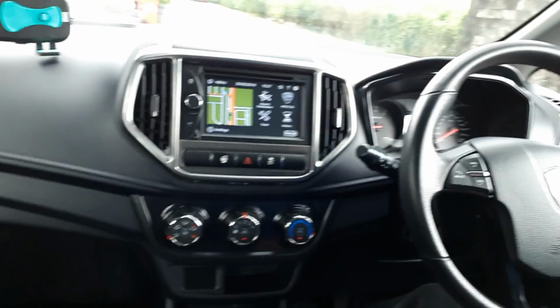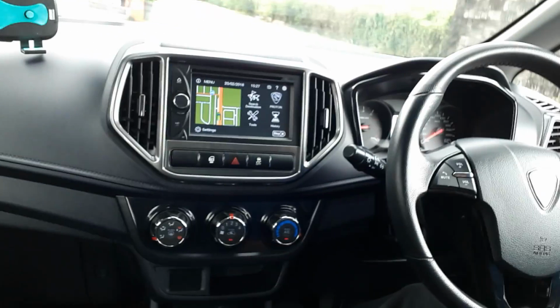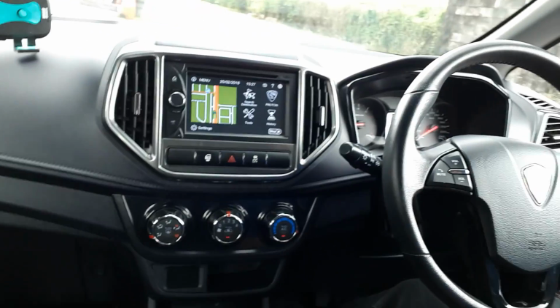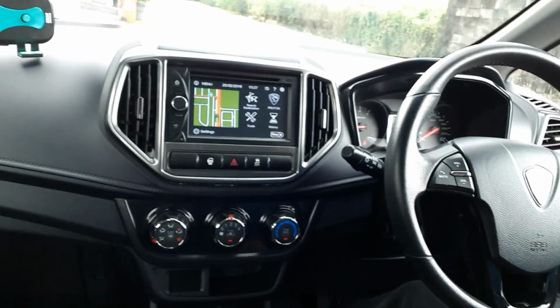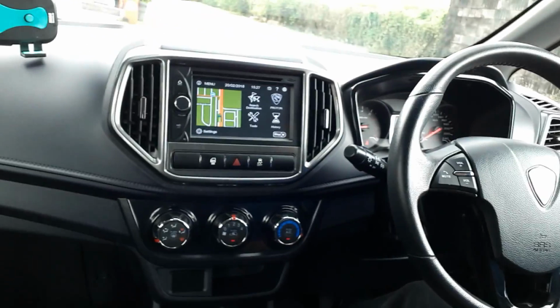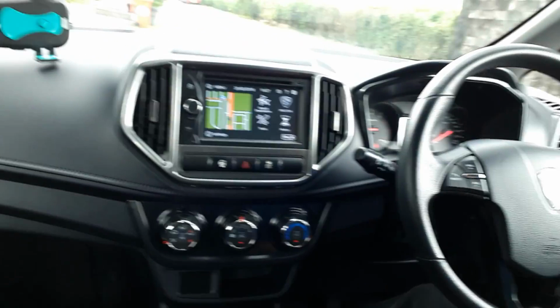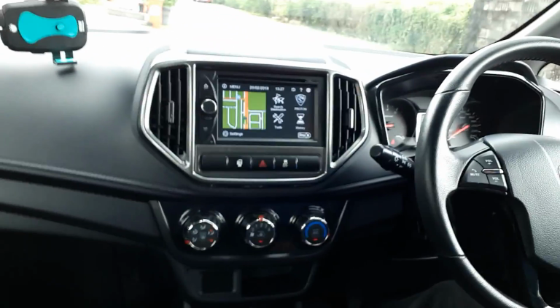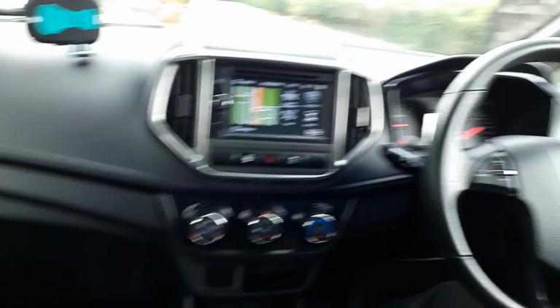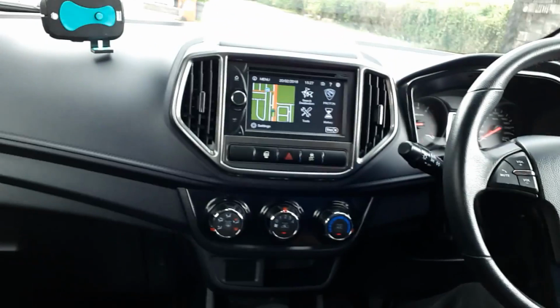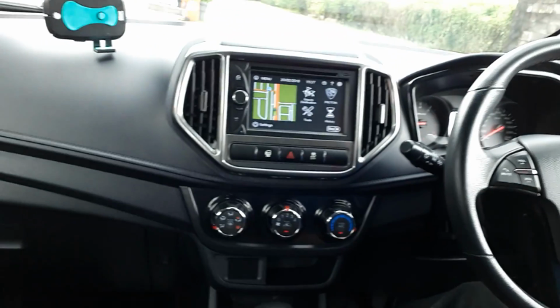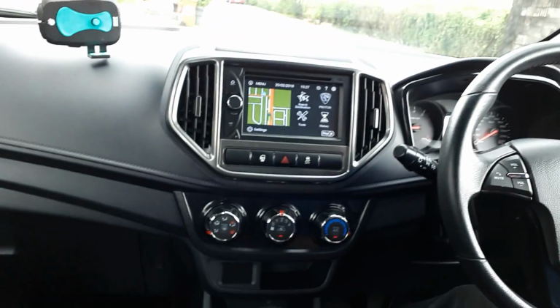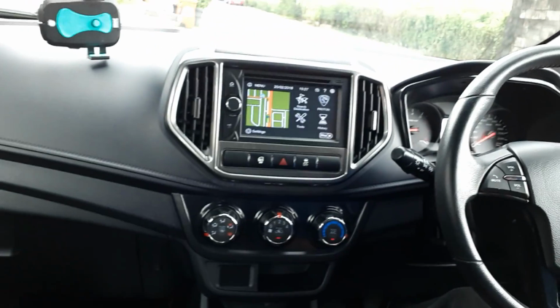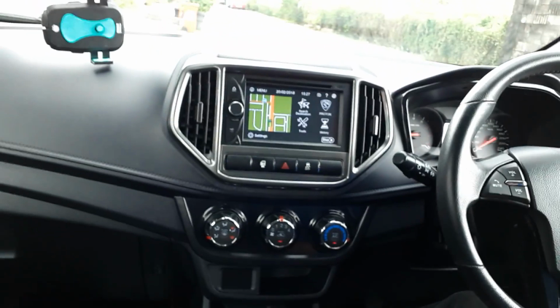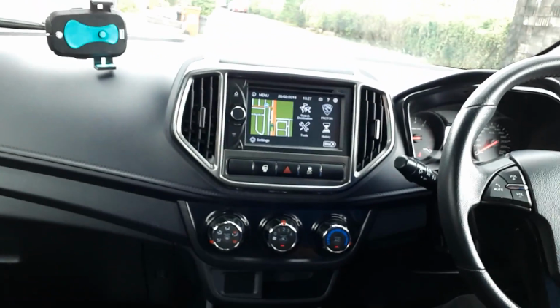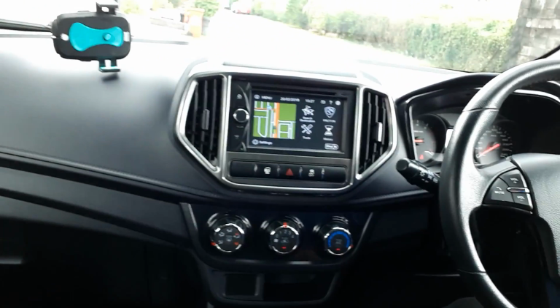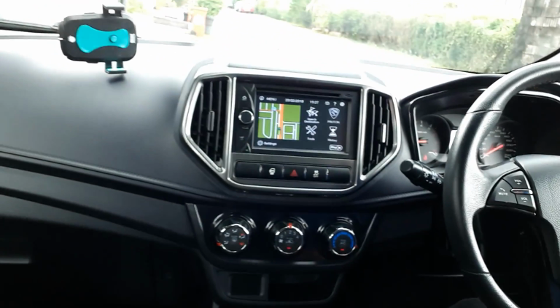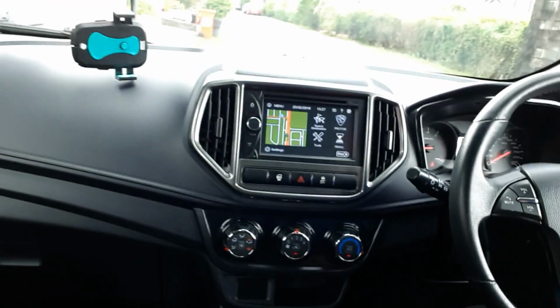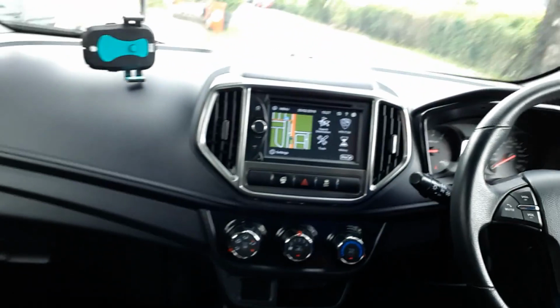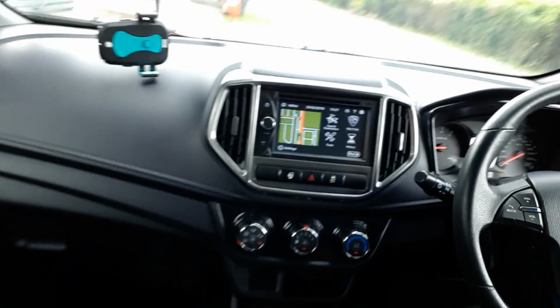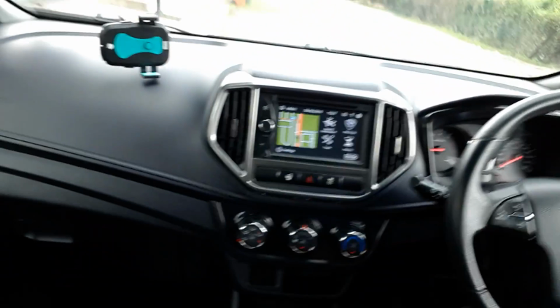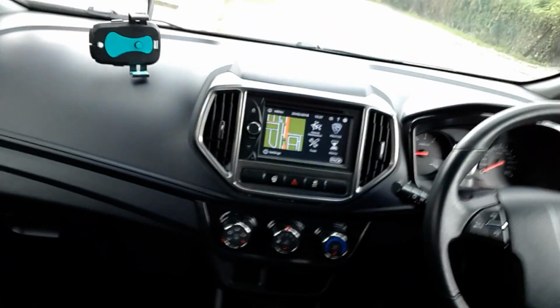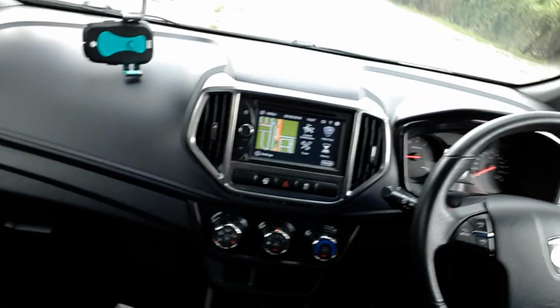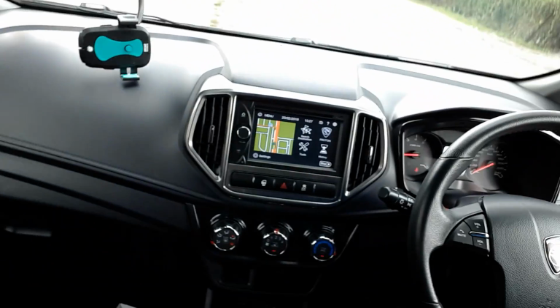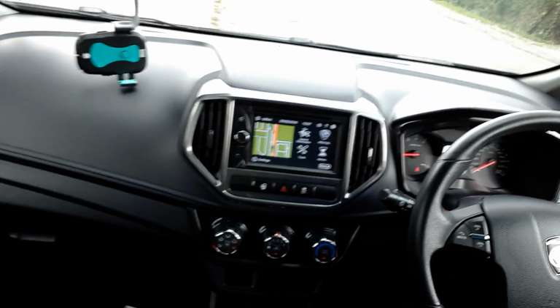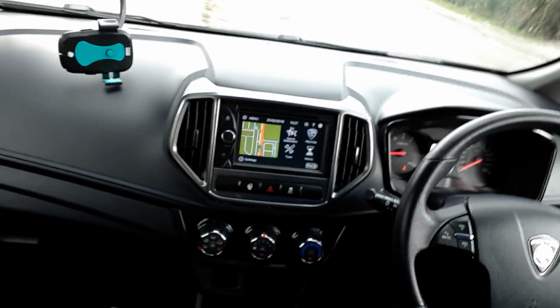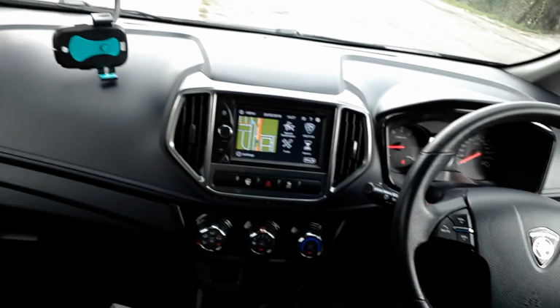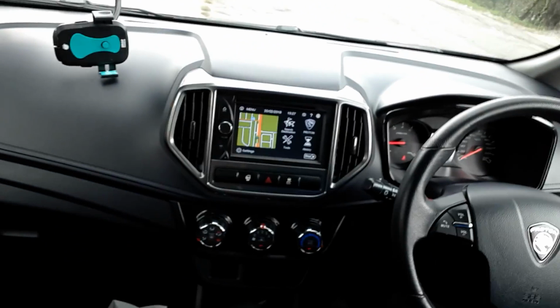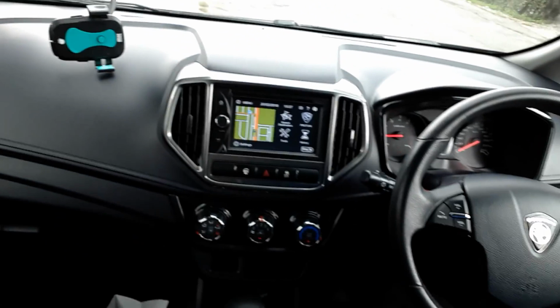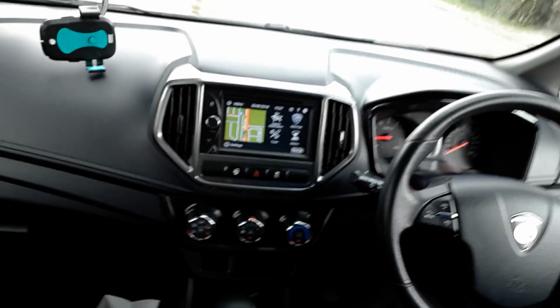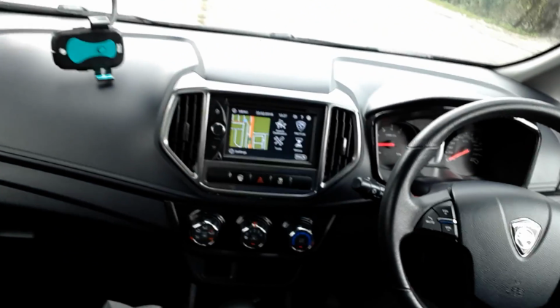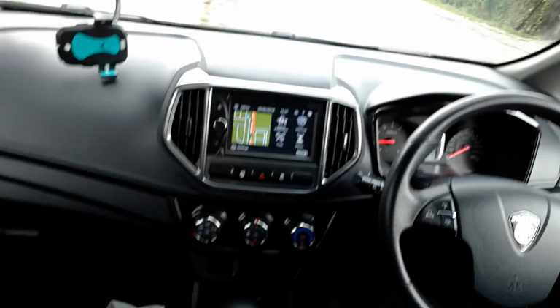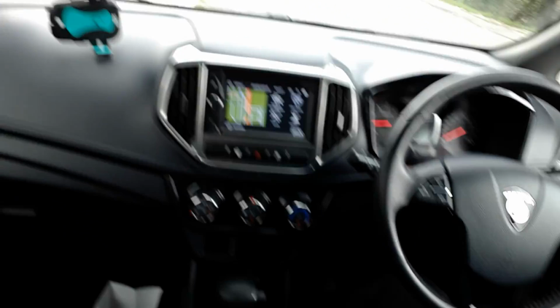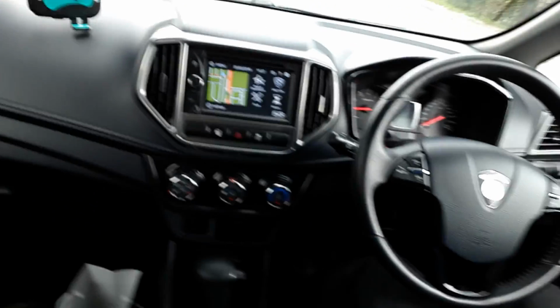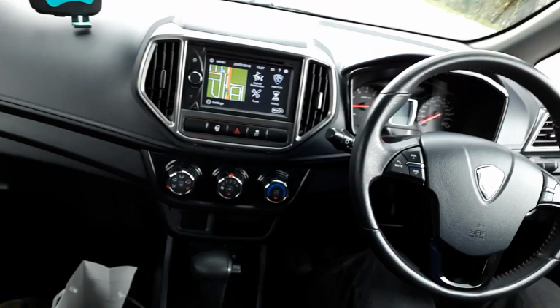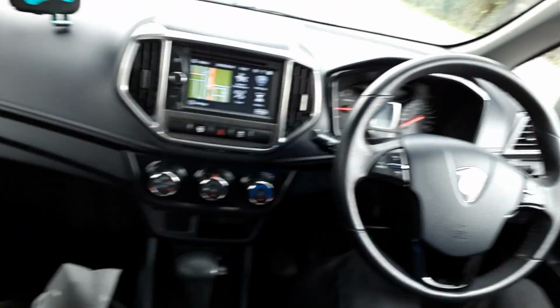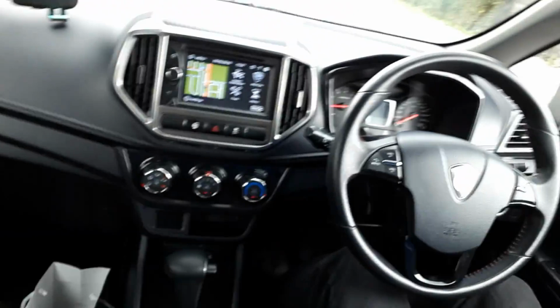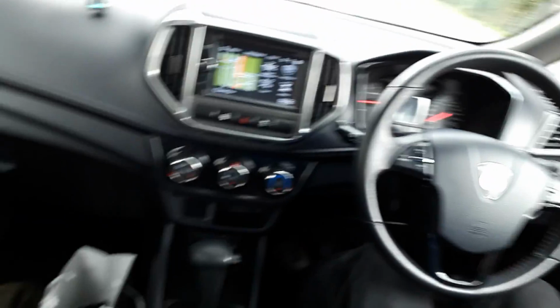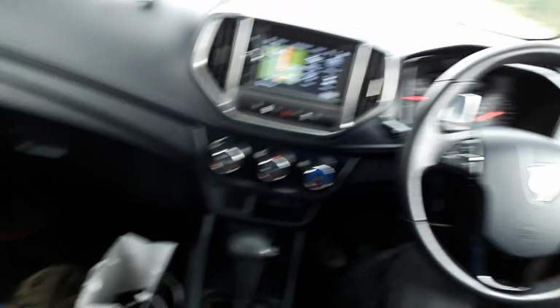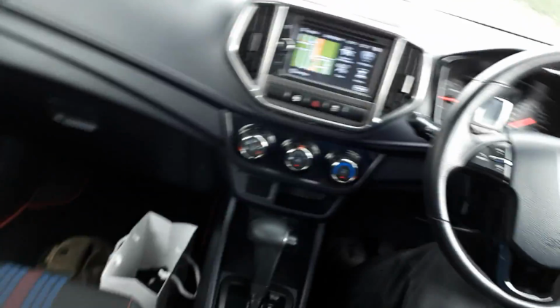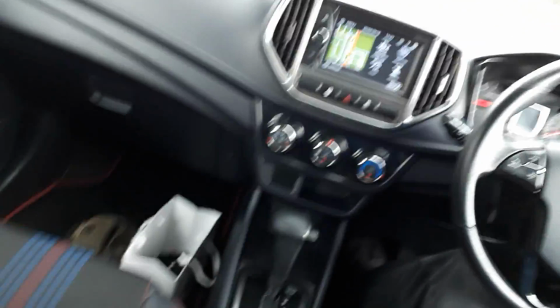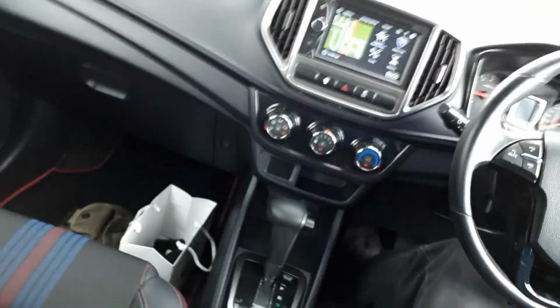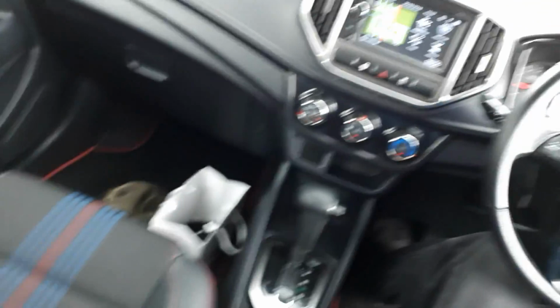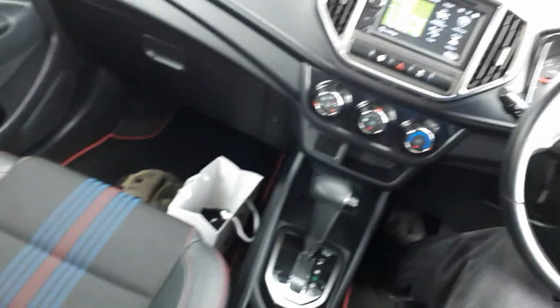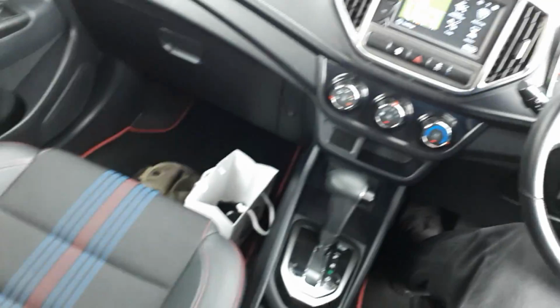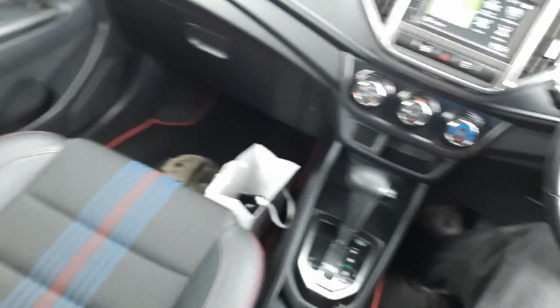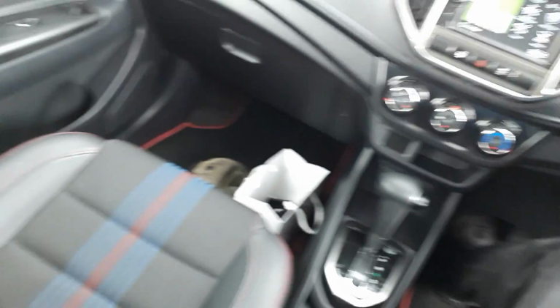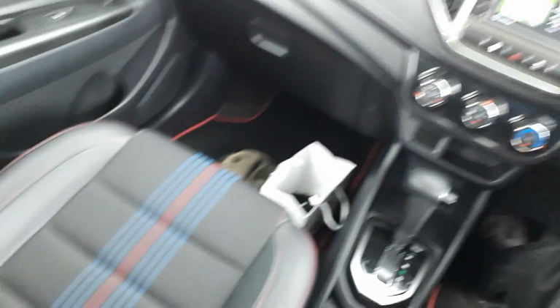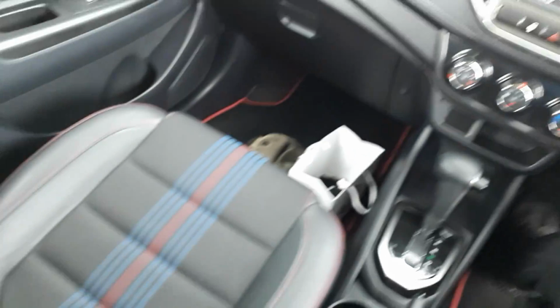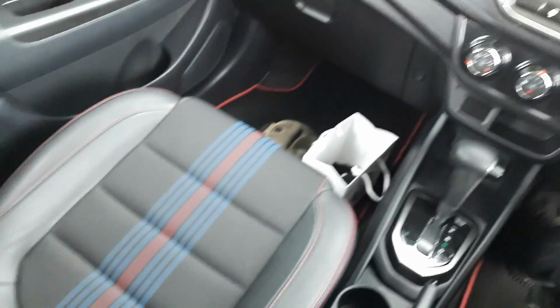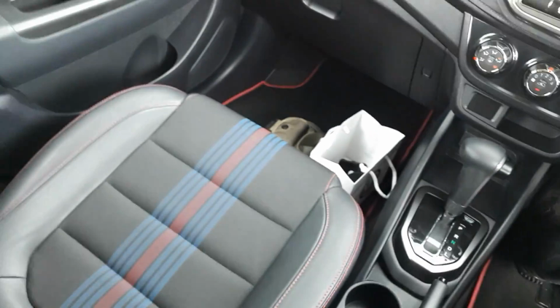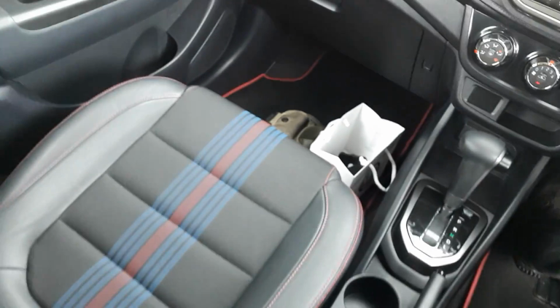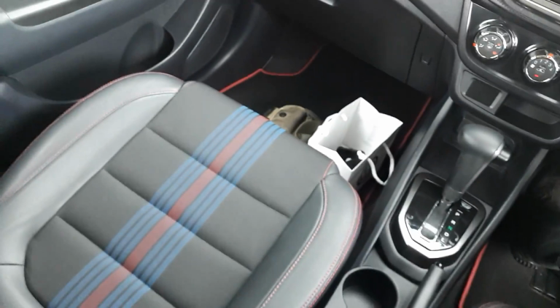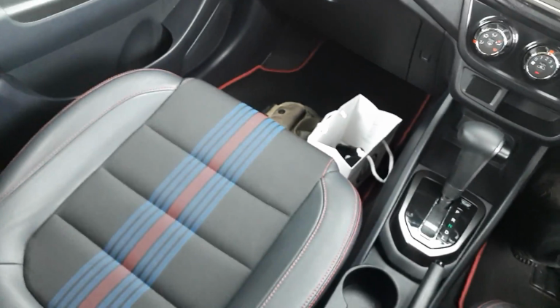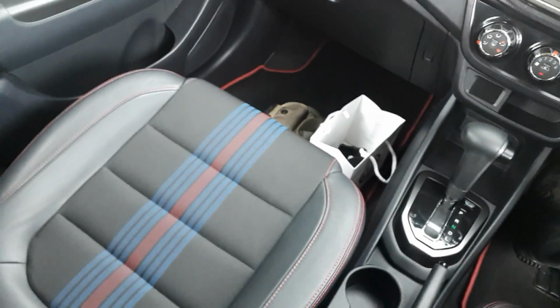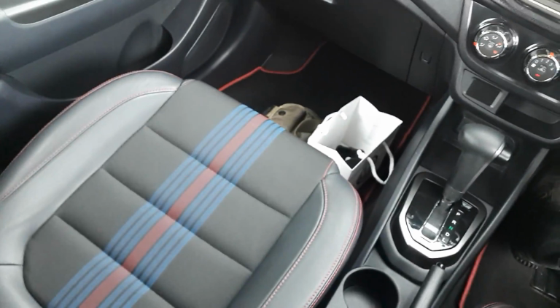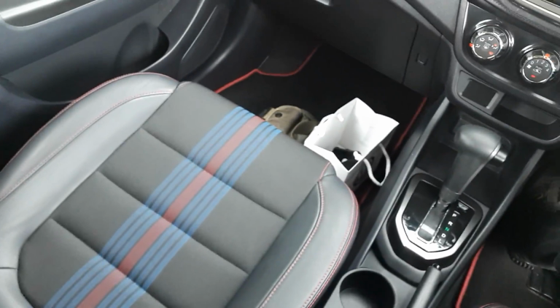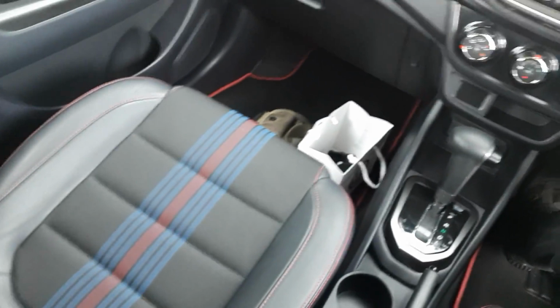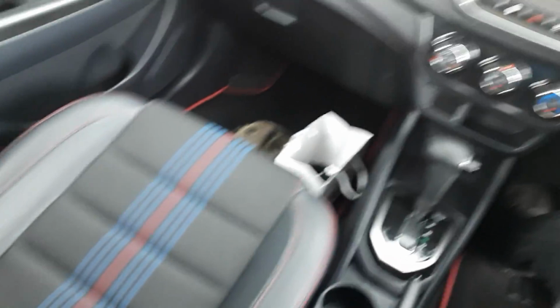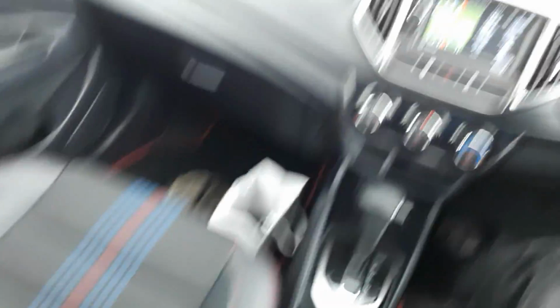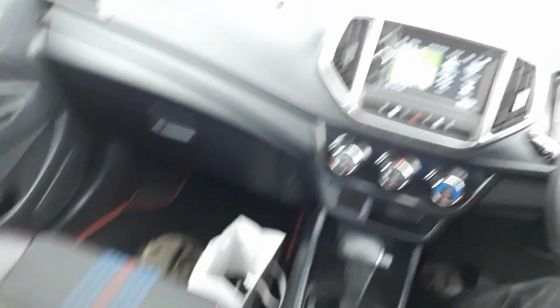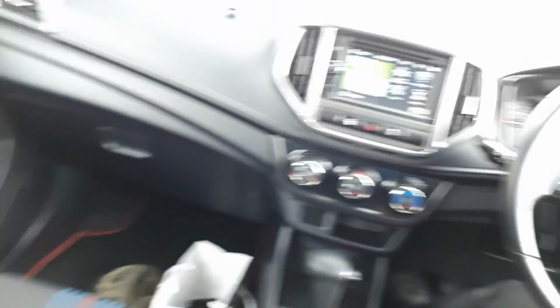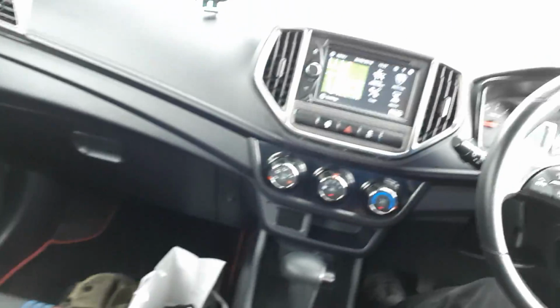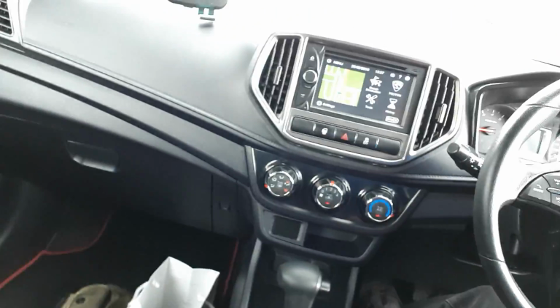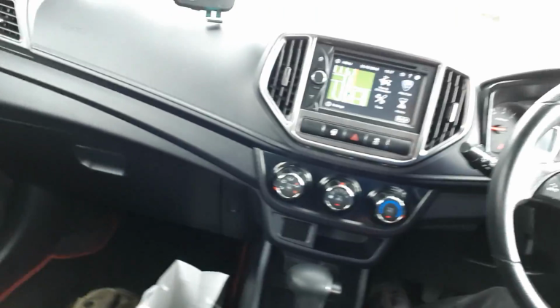It's been quite impressive so far. I'm going to drive it a little bit more and I'll get back to you soon.